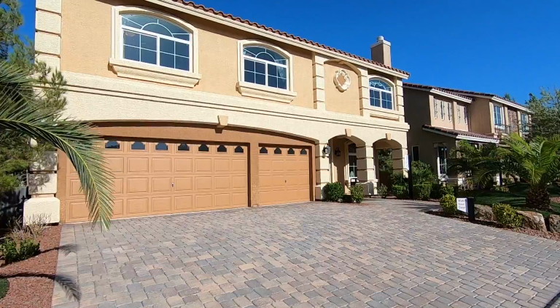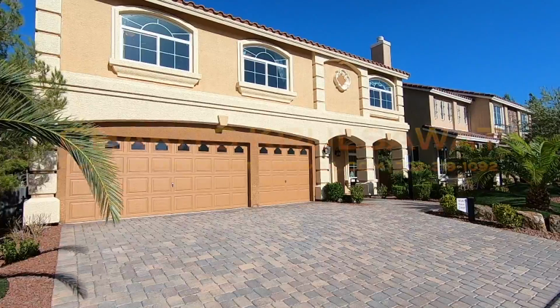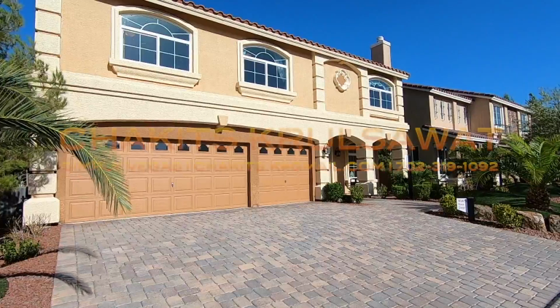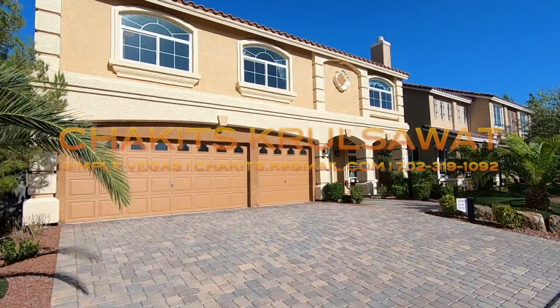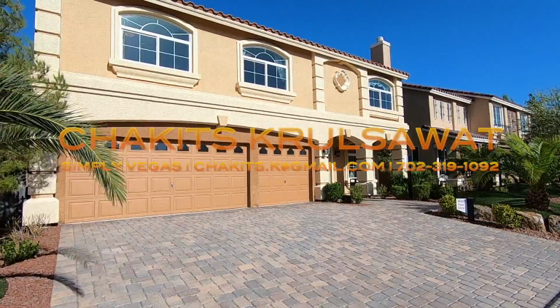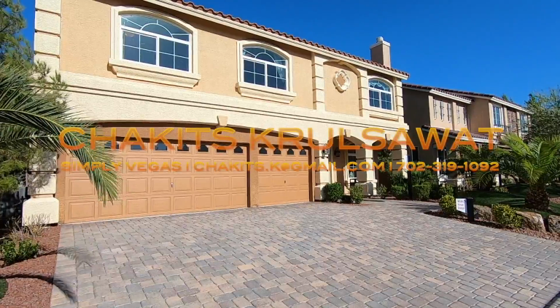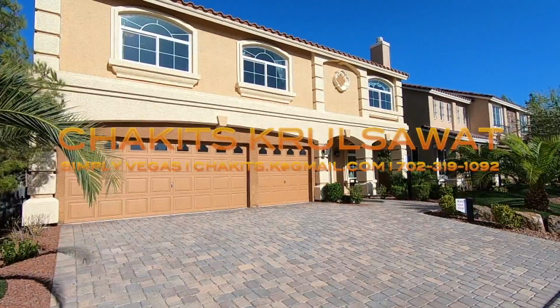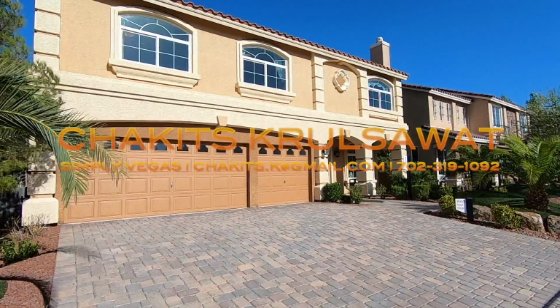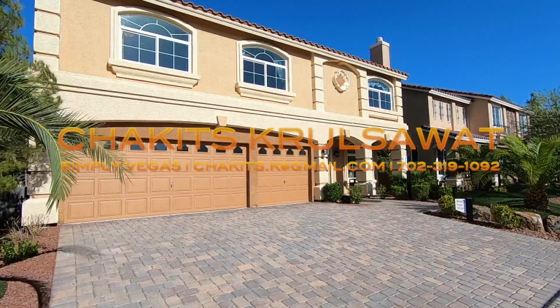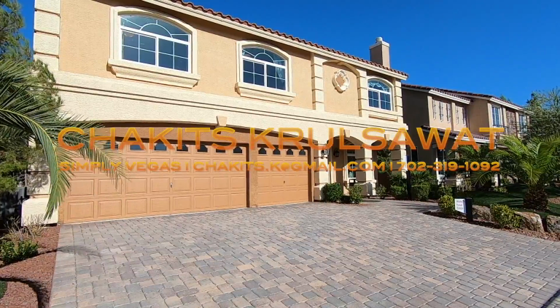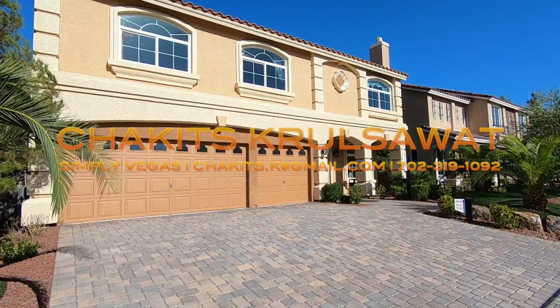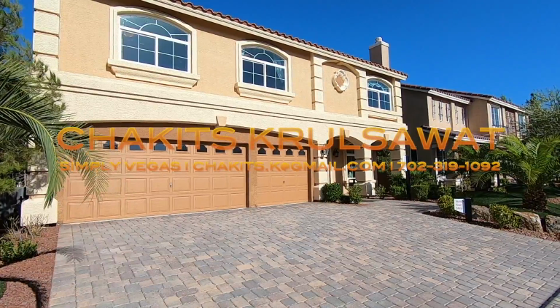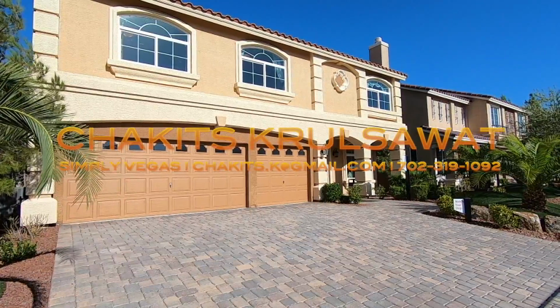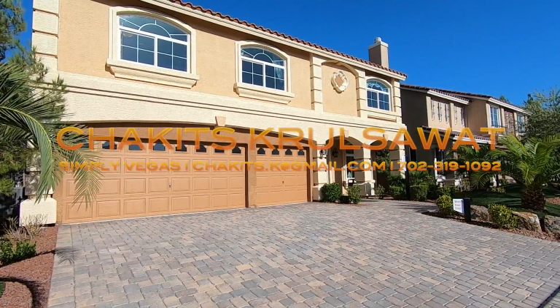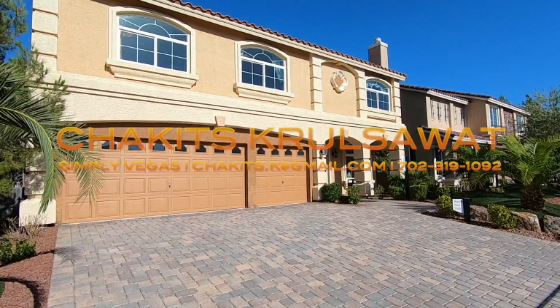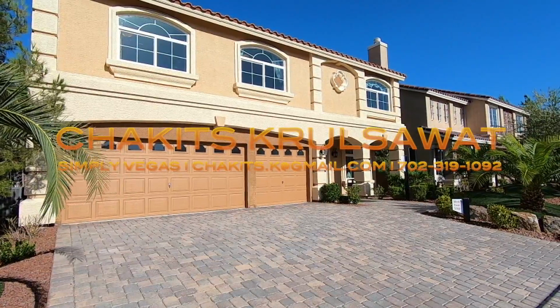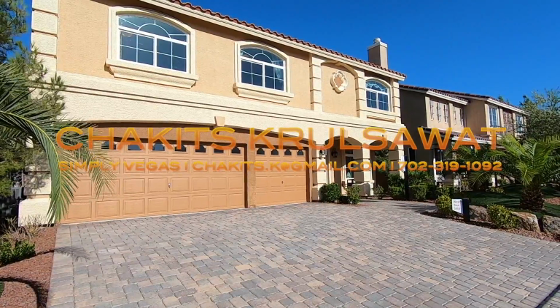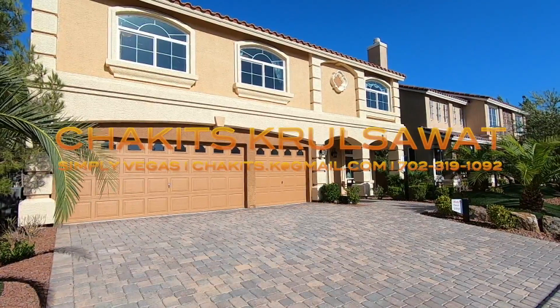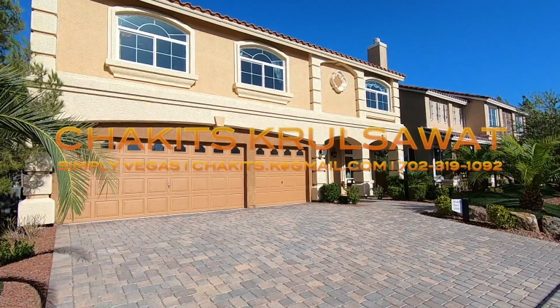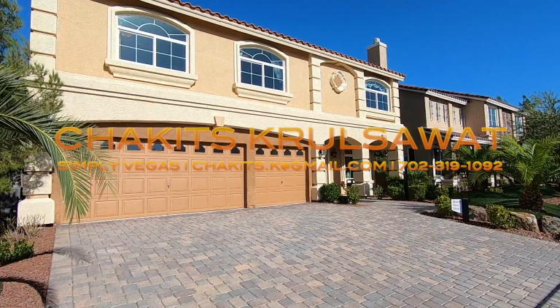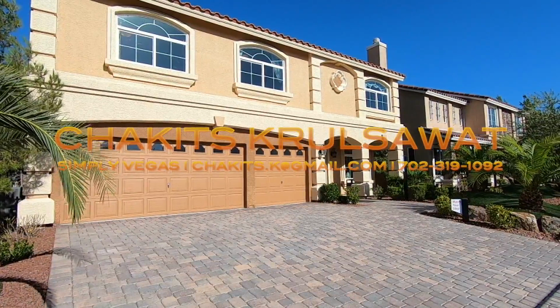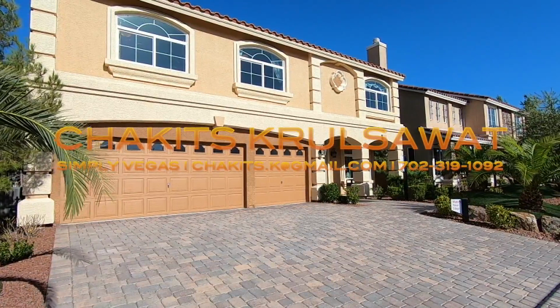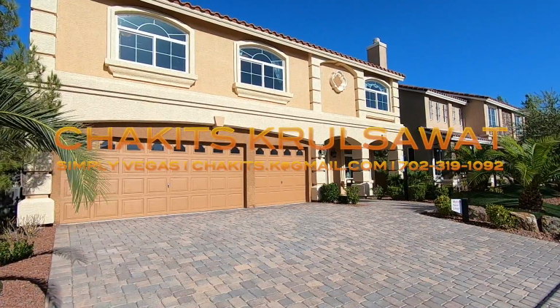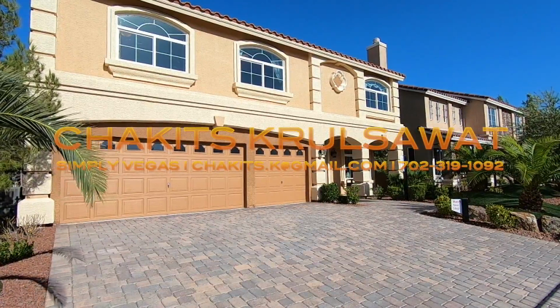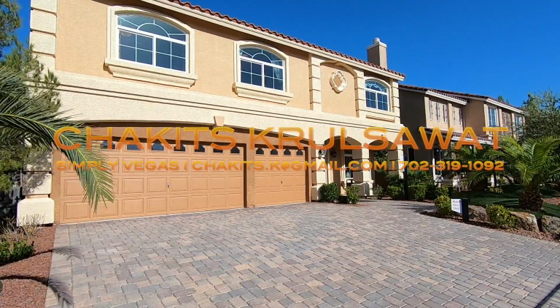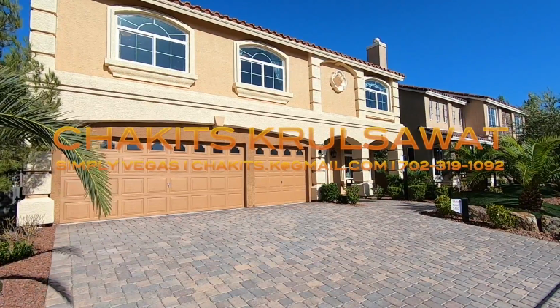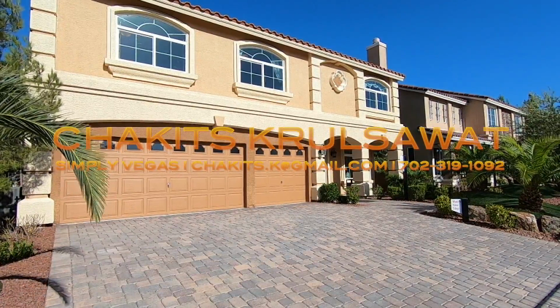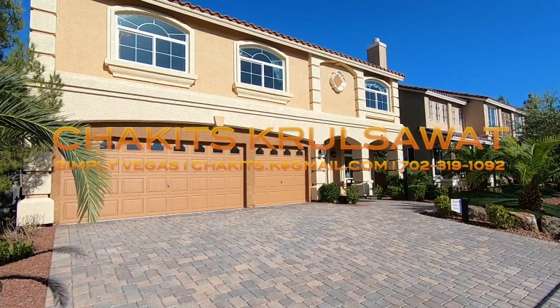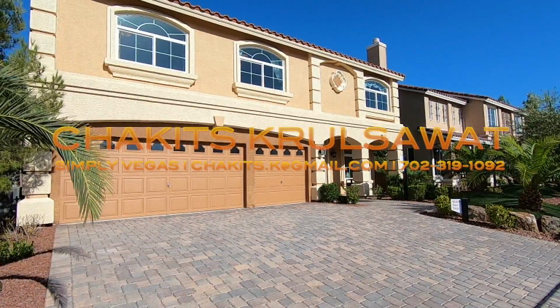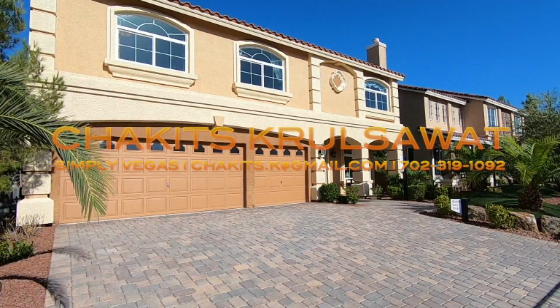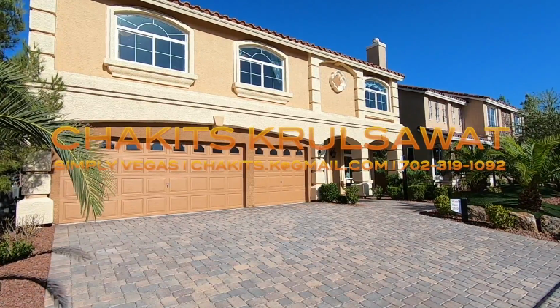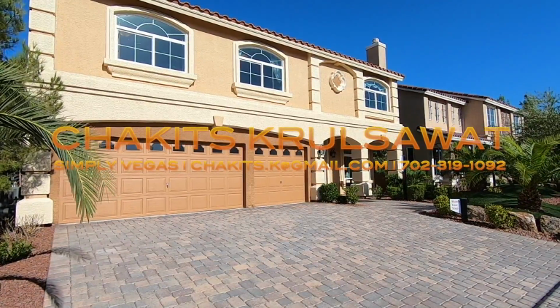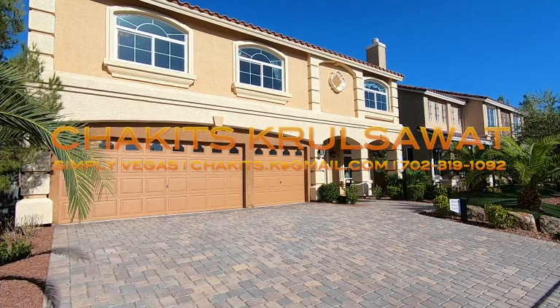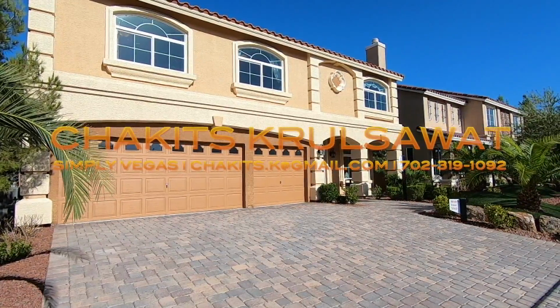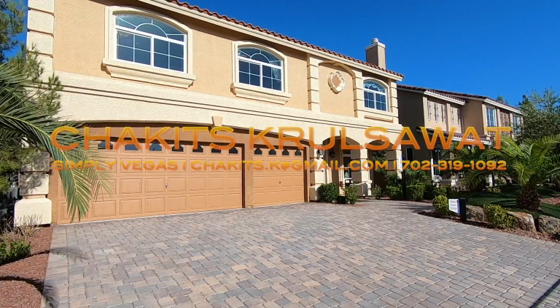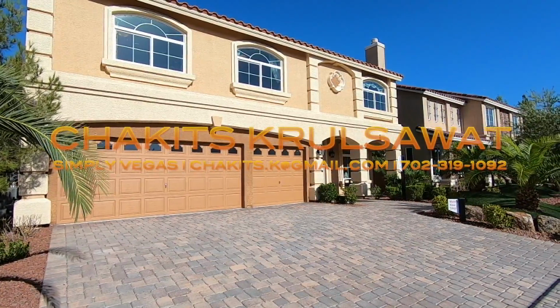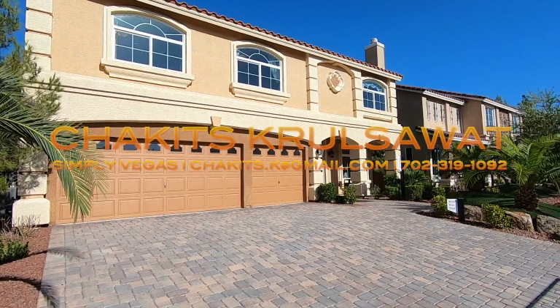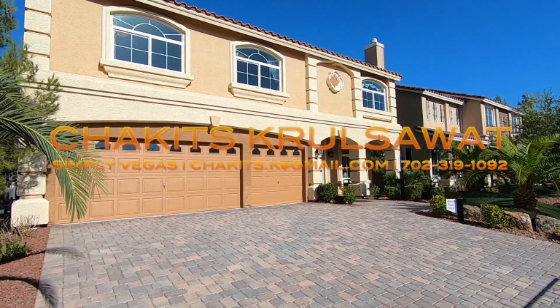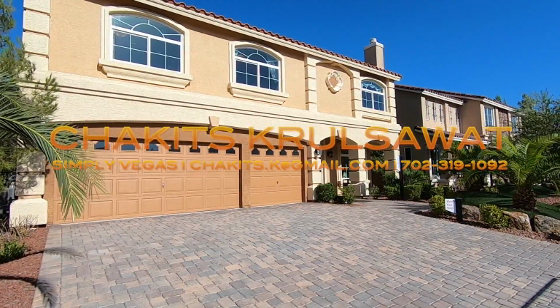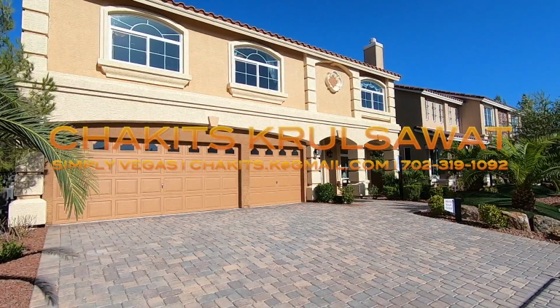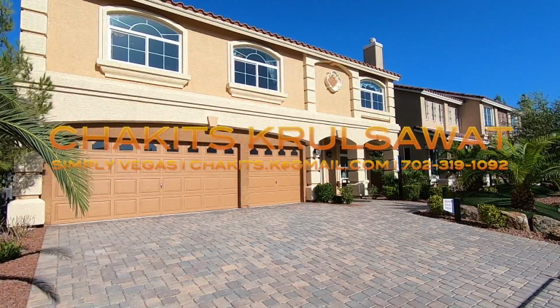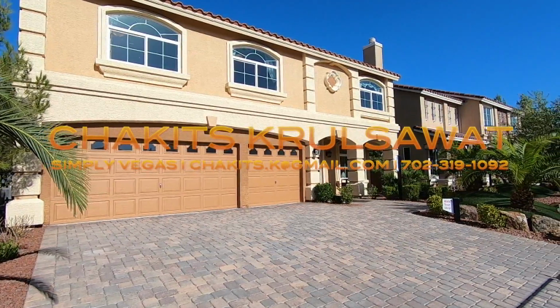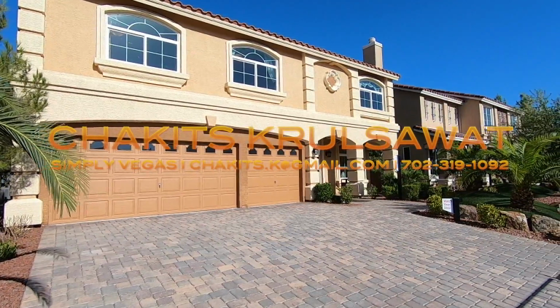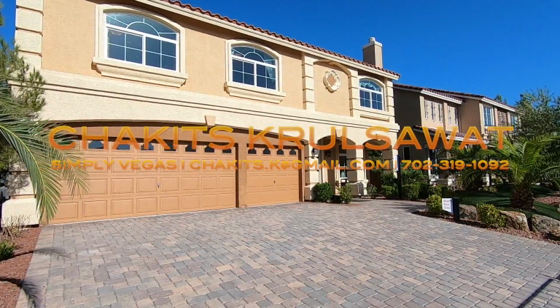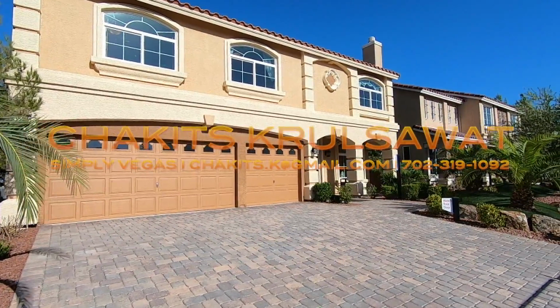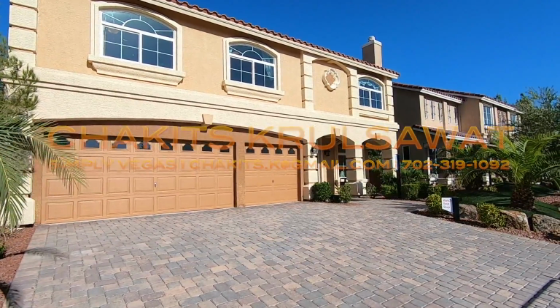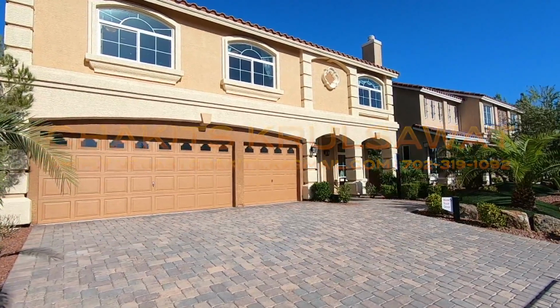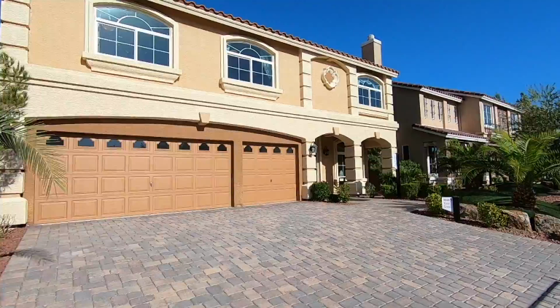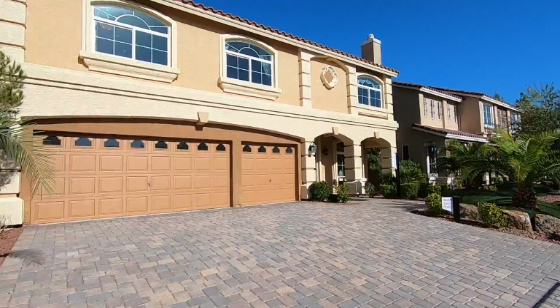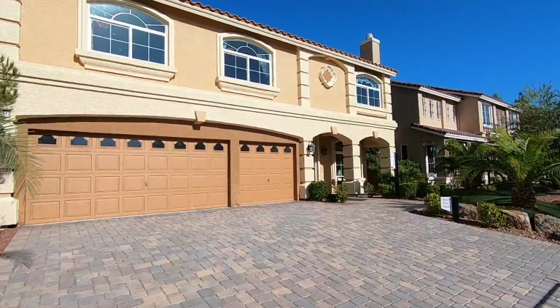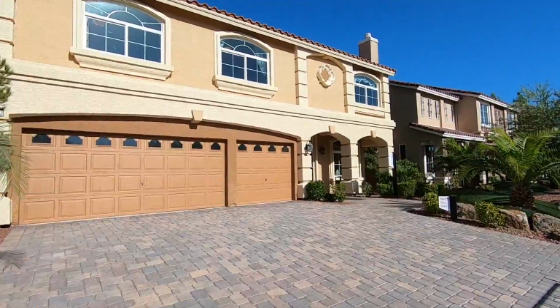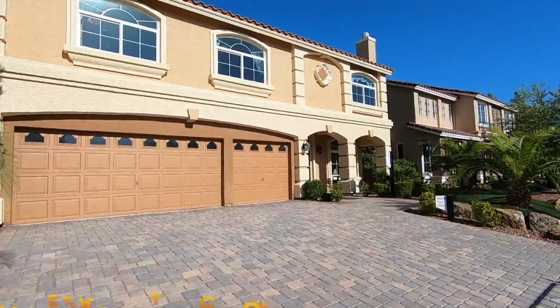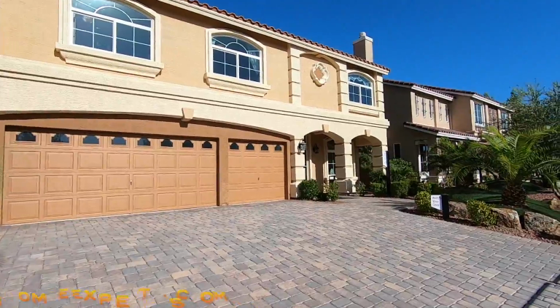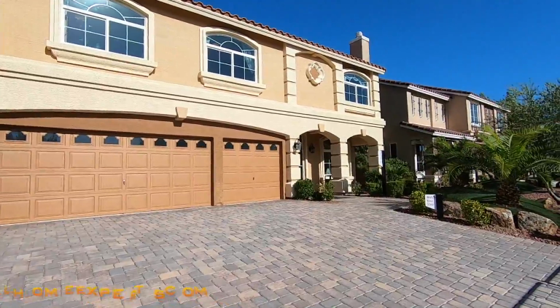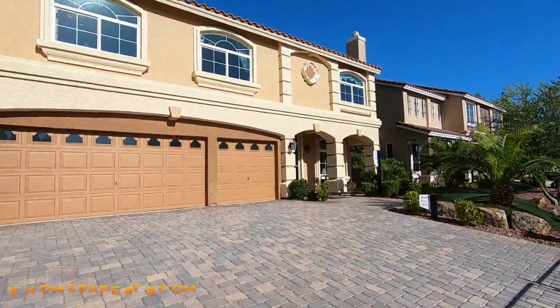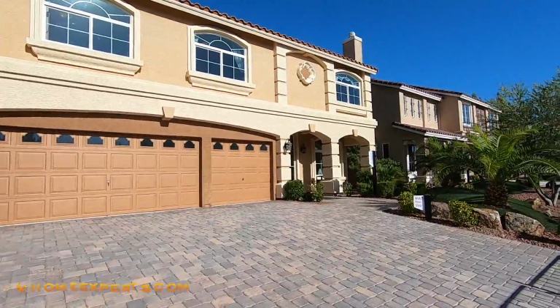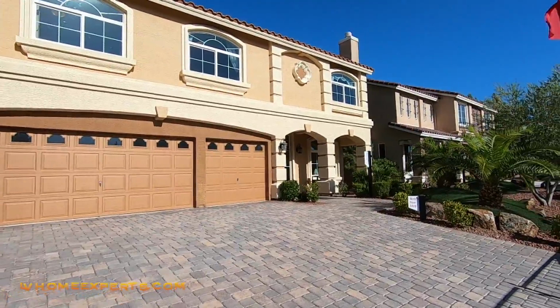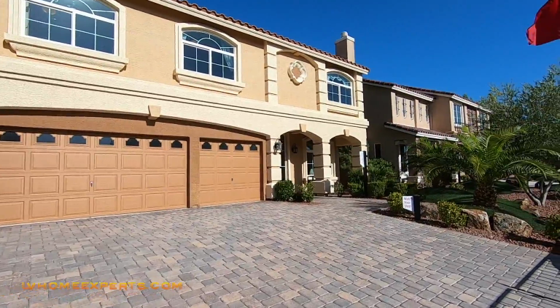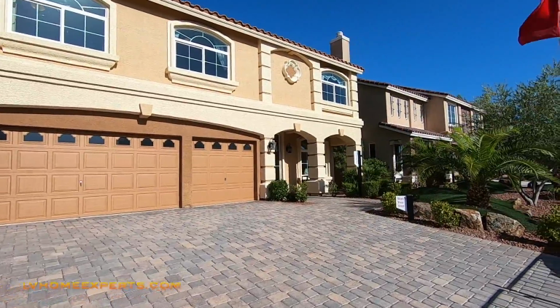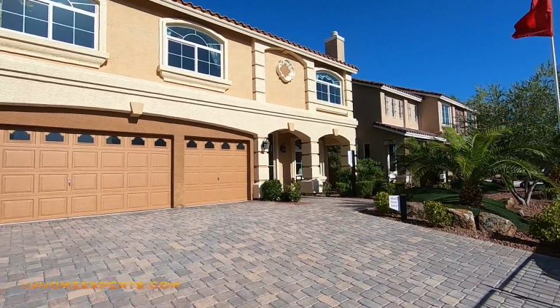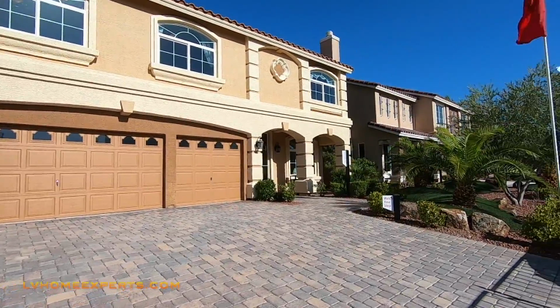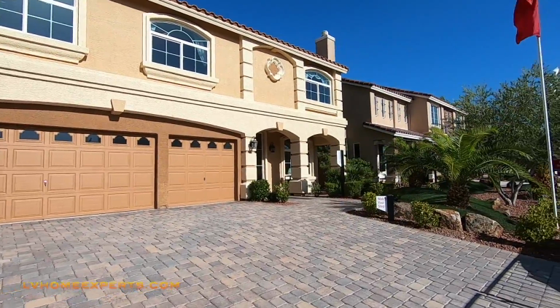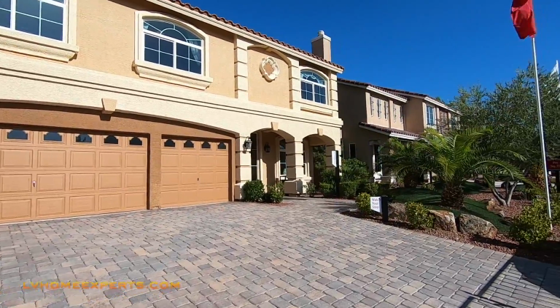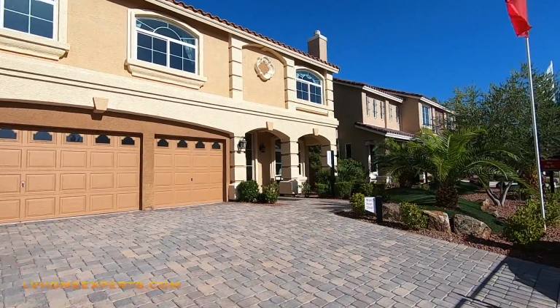What's up everybody? This is Chuck Criswell with Simply Vegas, bringing you another property tour out here in Las Vegas, Nevada.